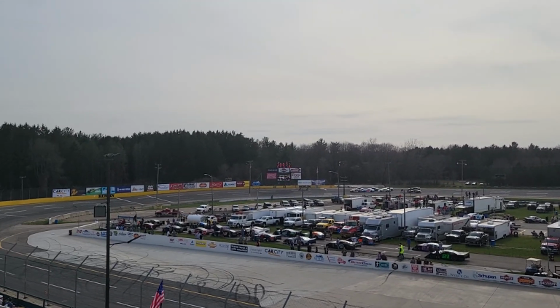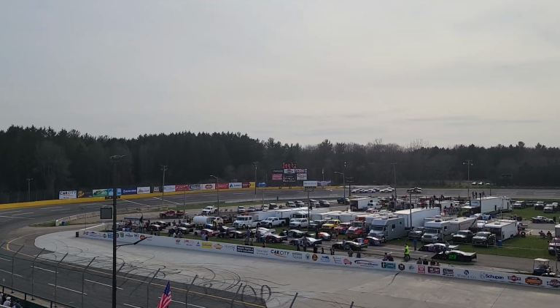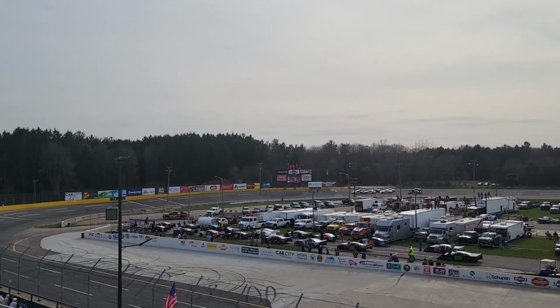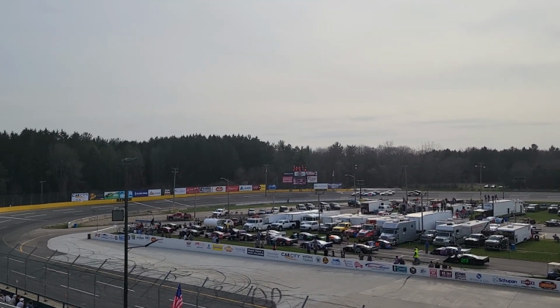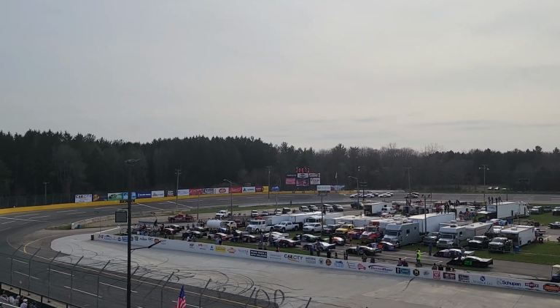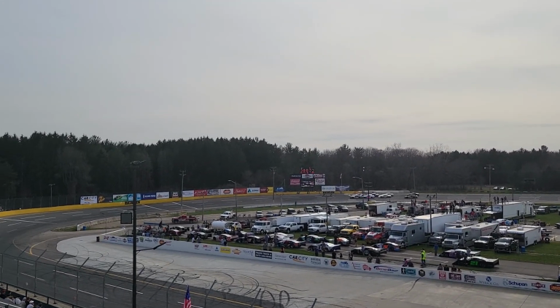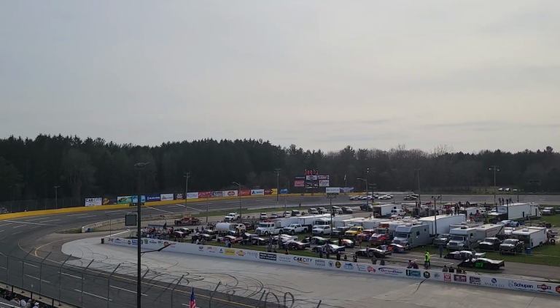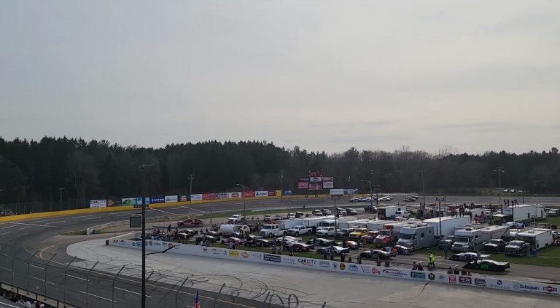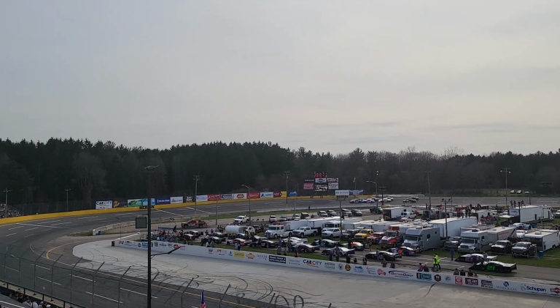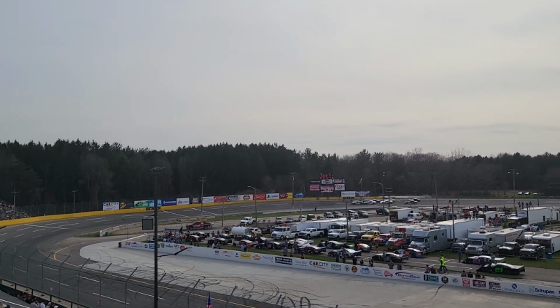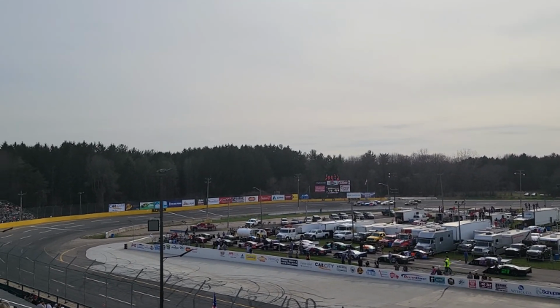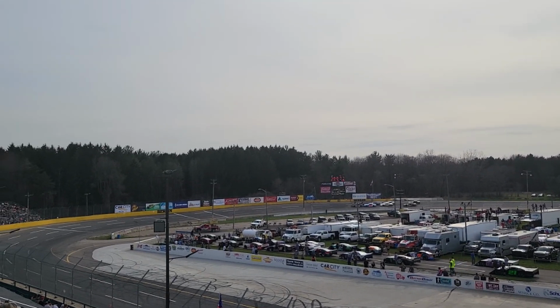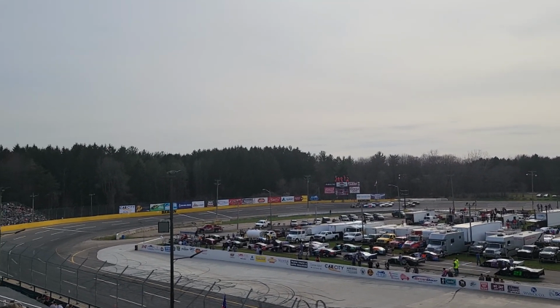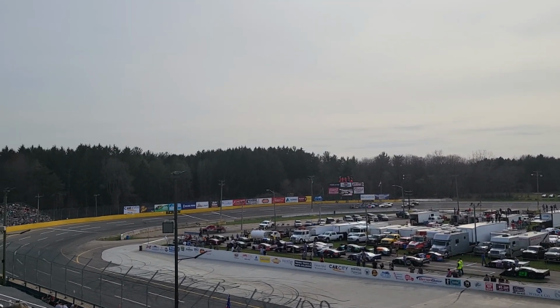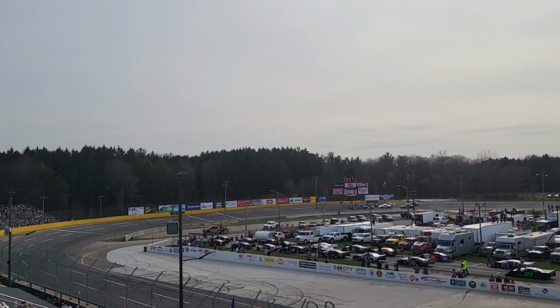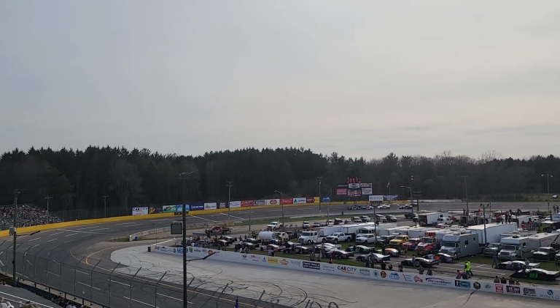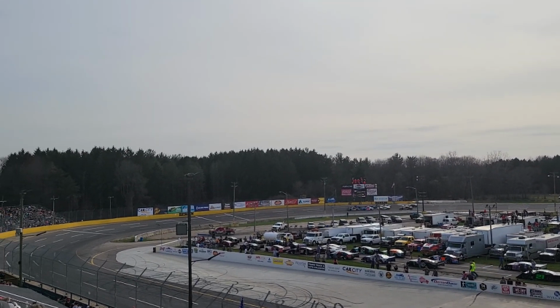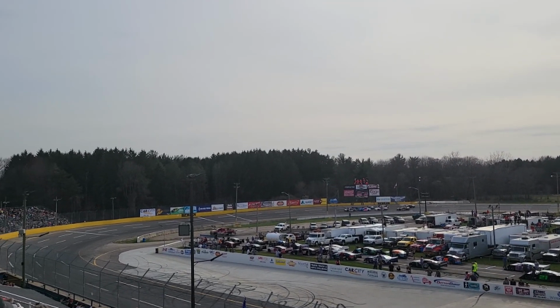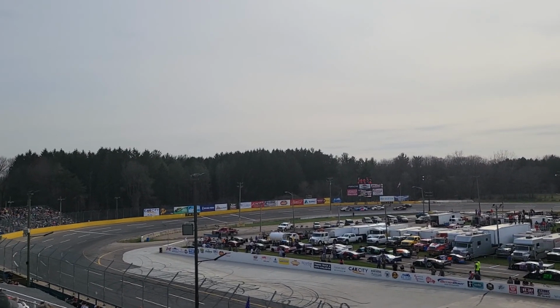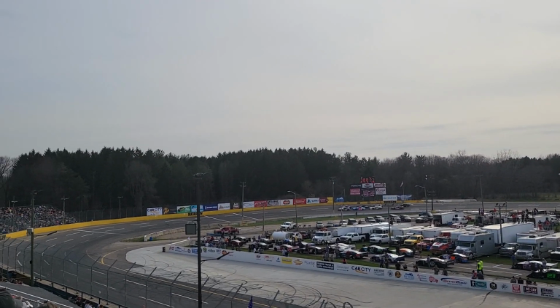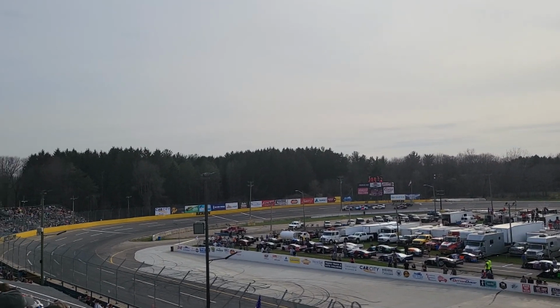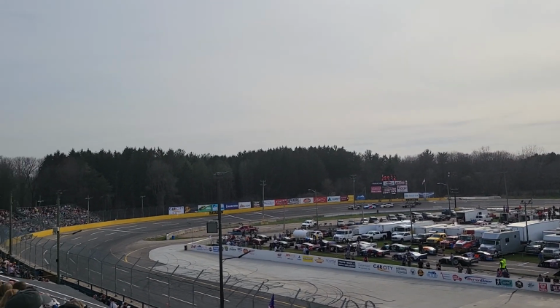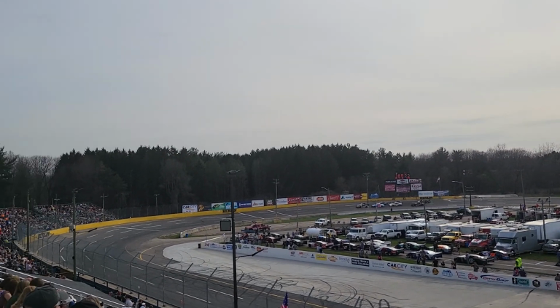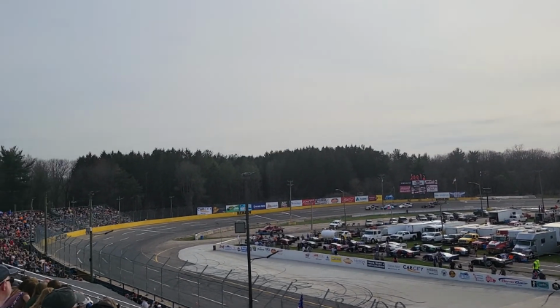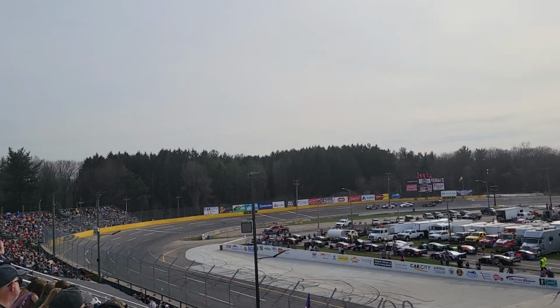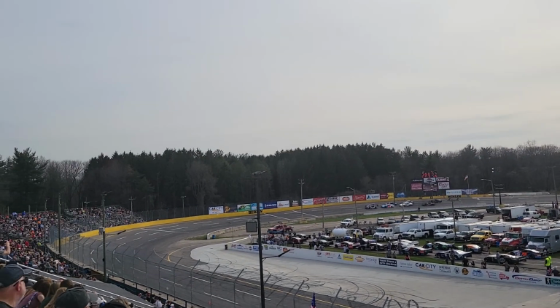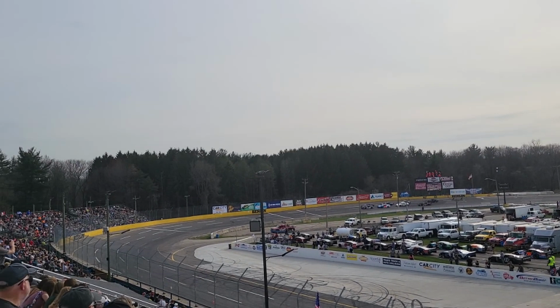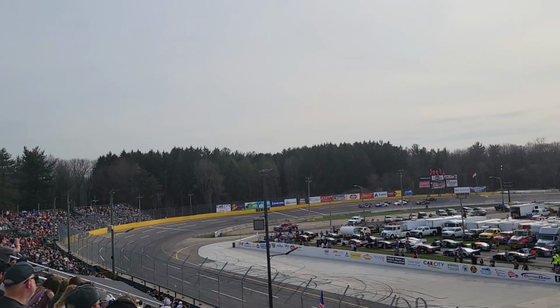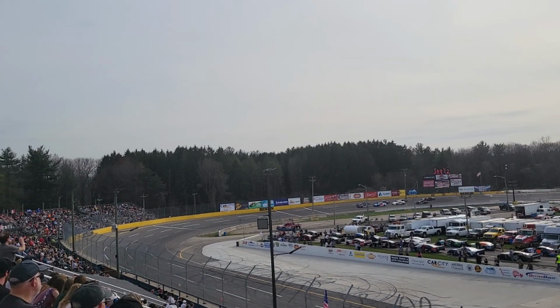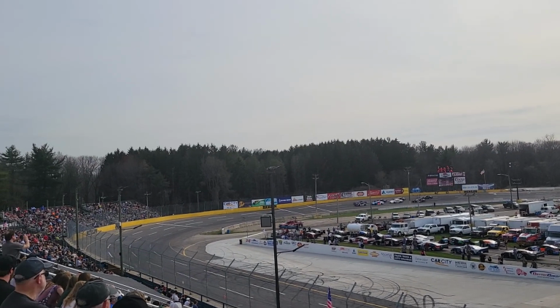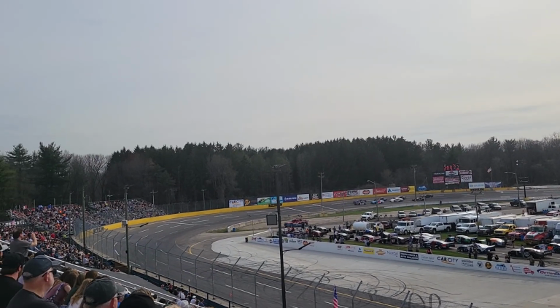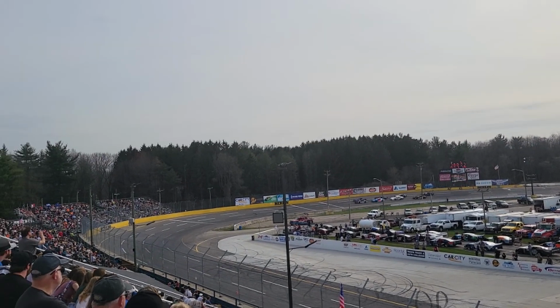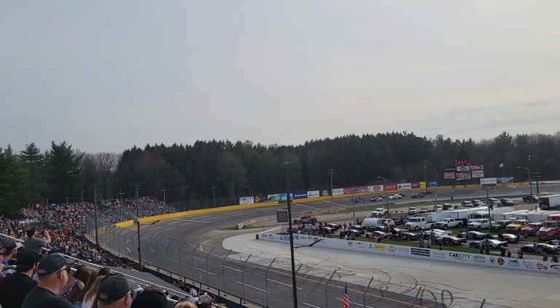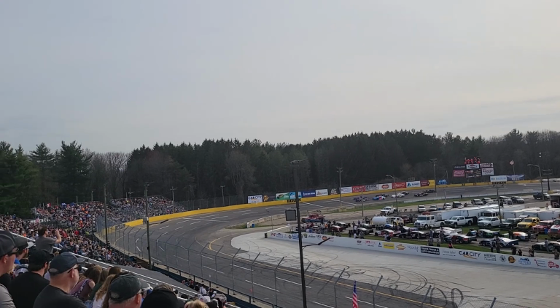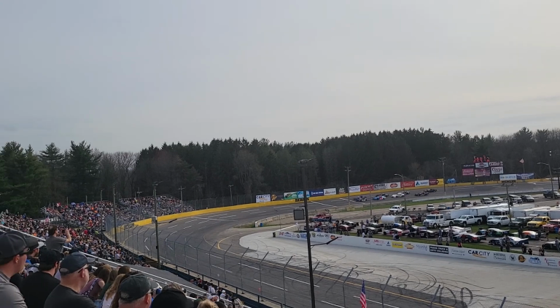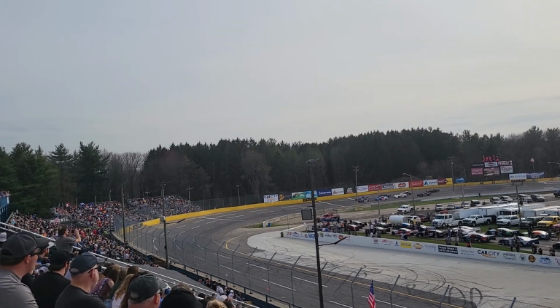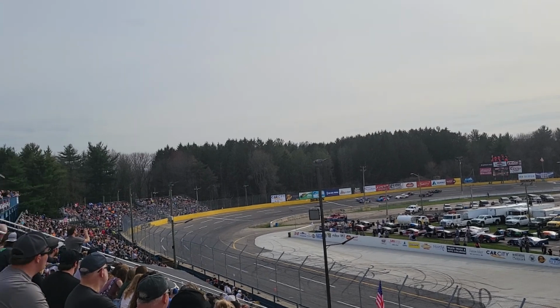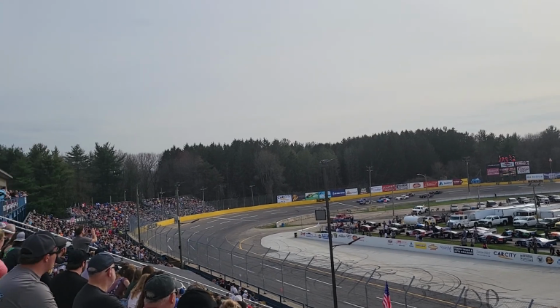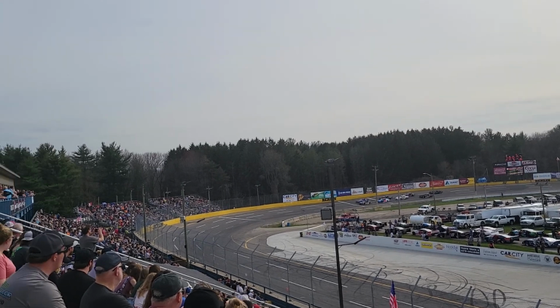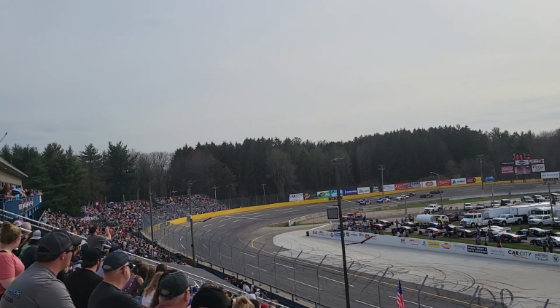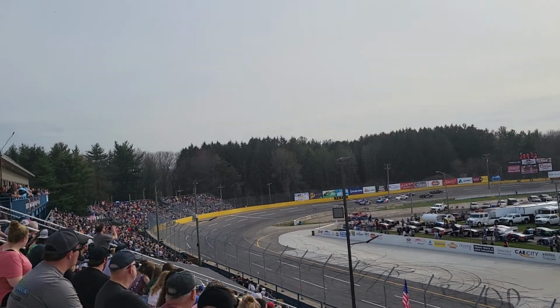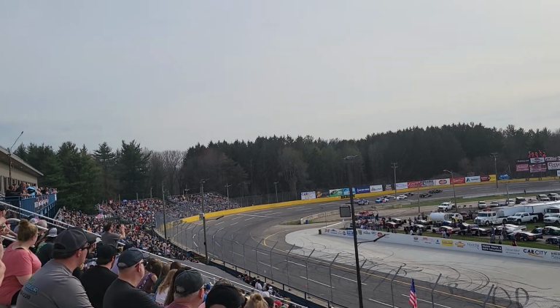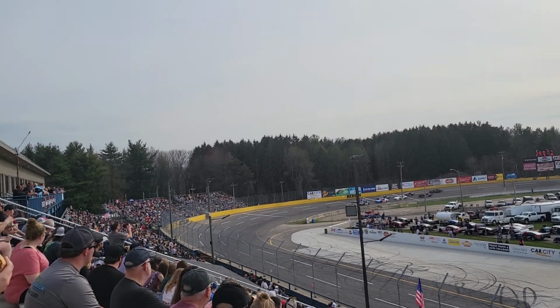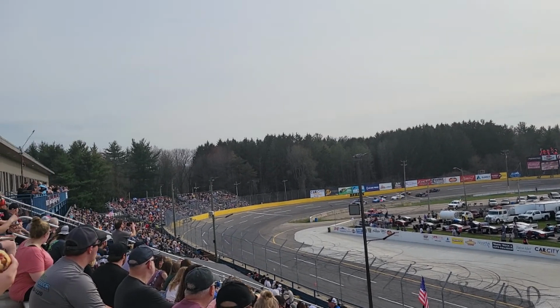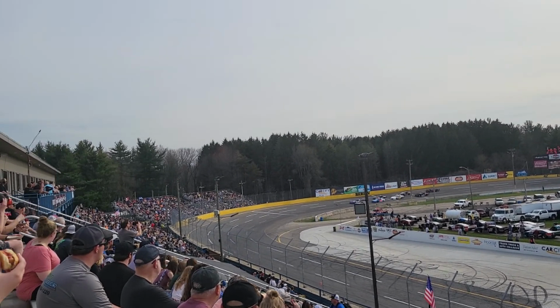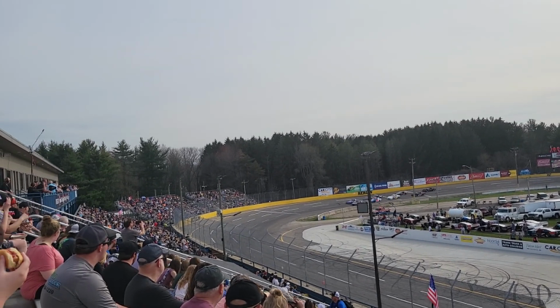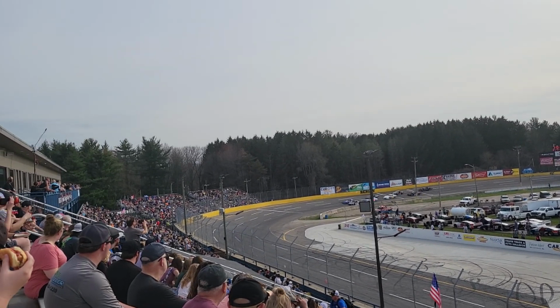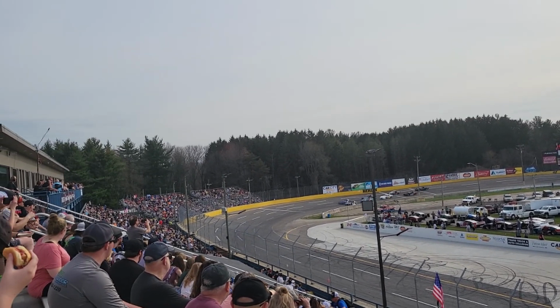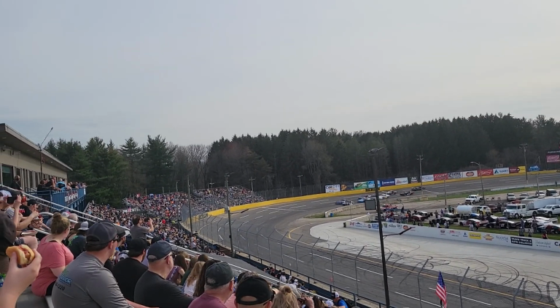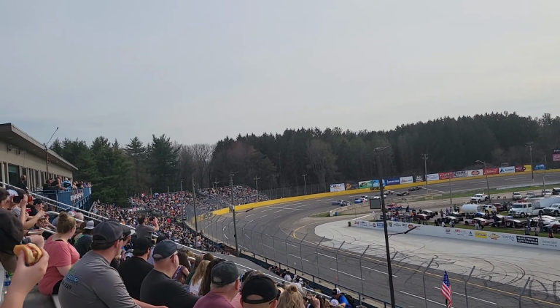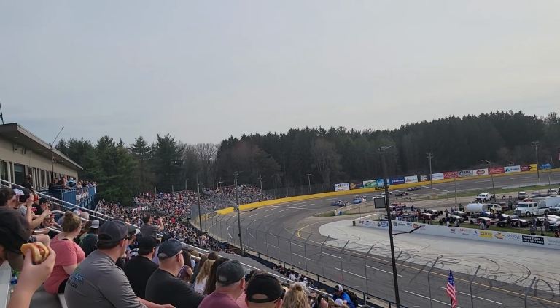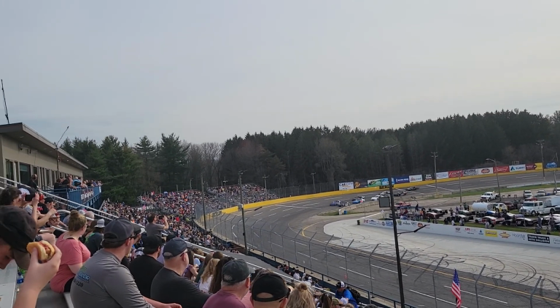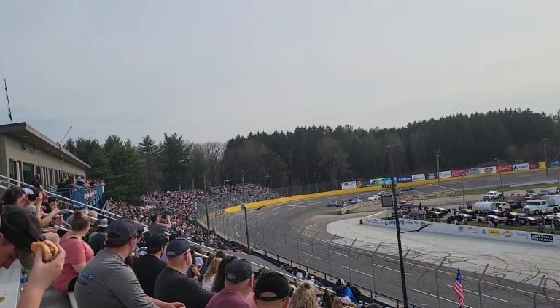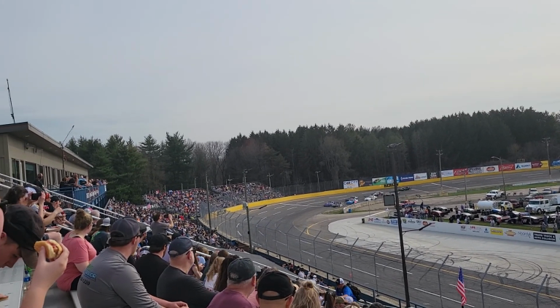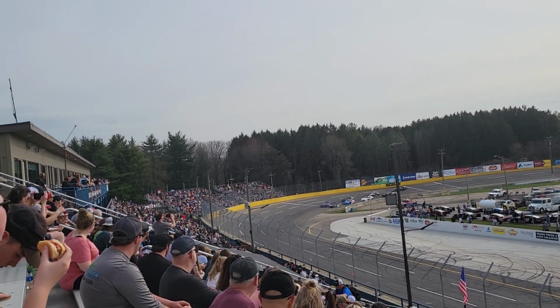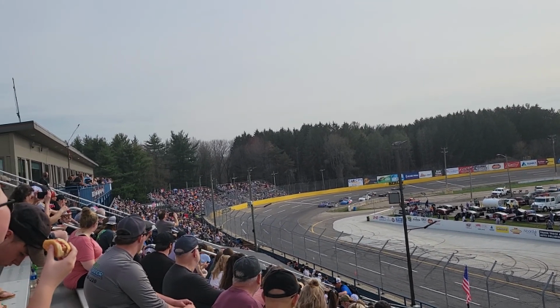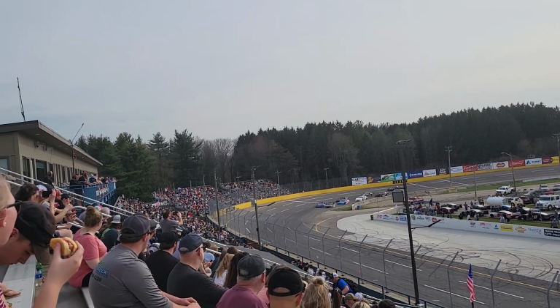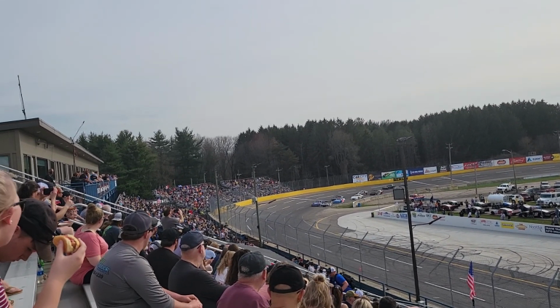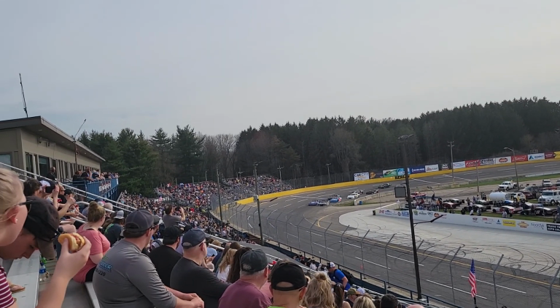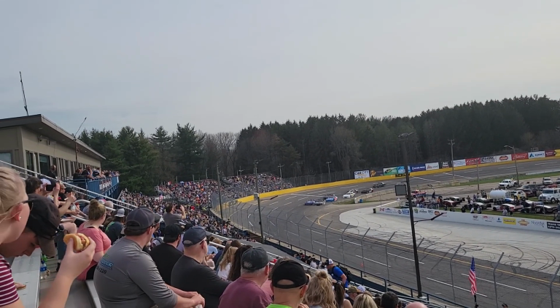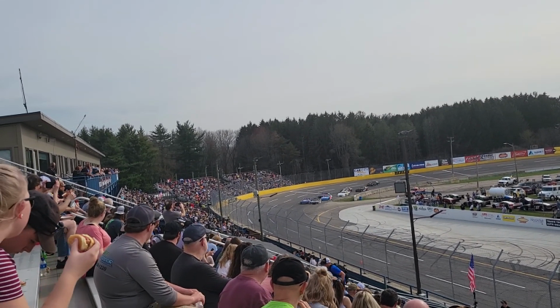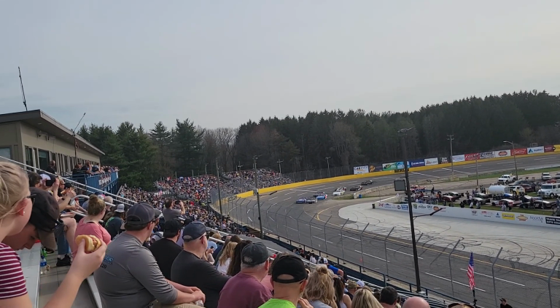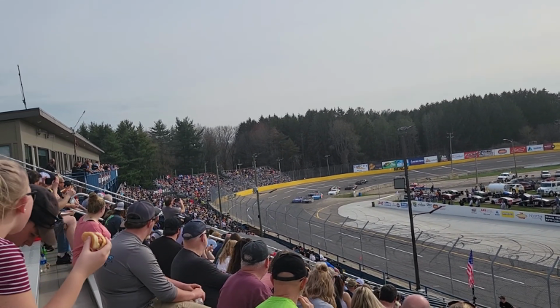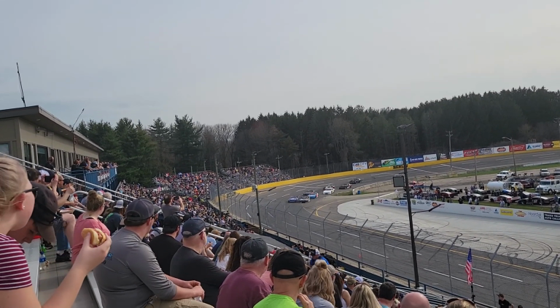Here we go, door-to-door. Oh, look at this. Creep line back.